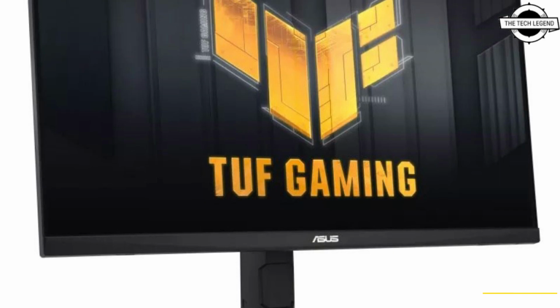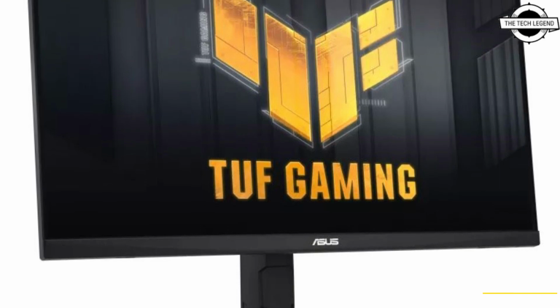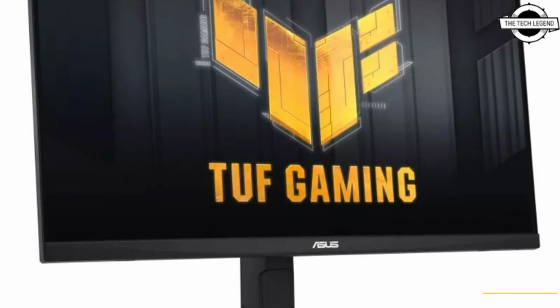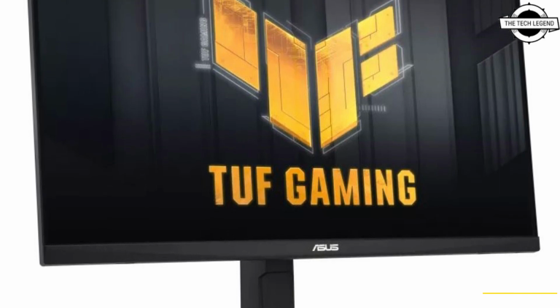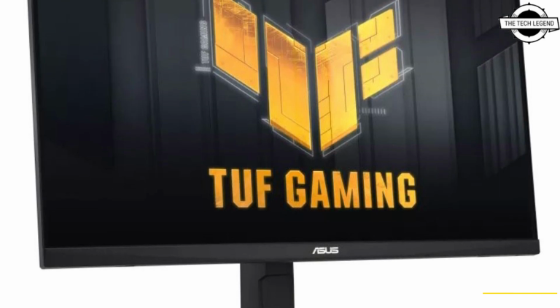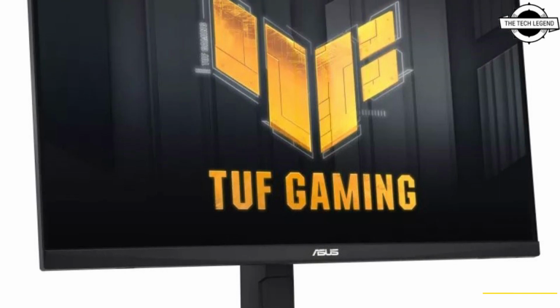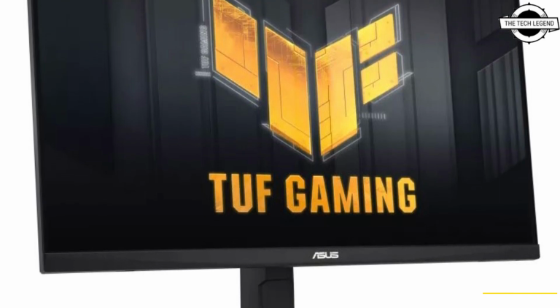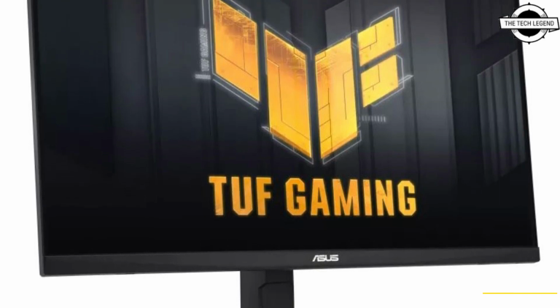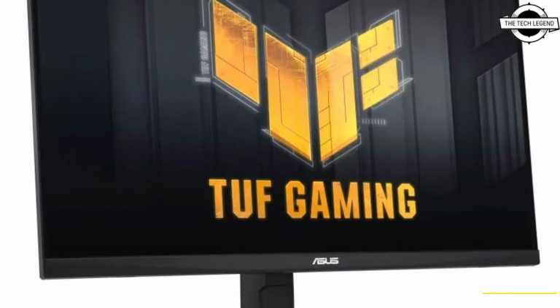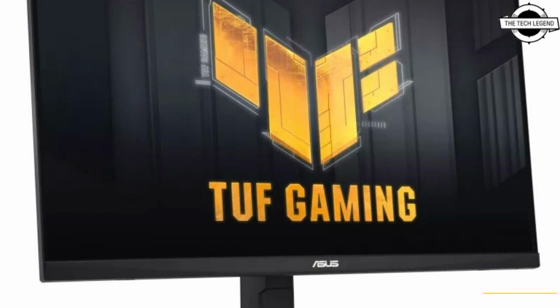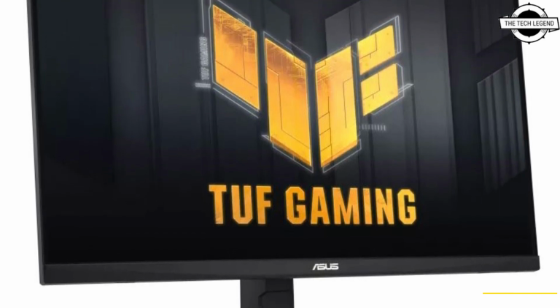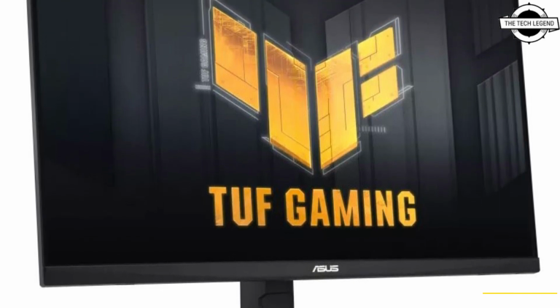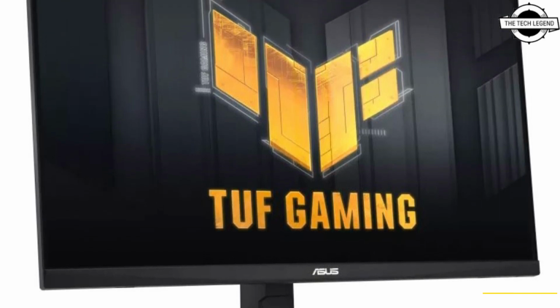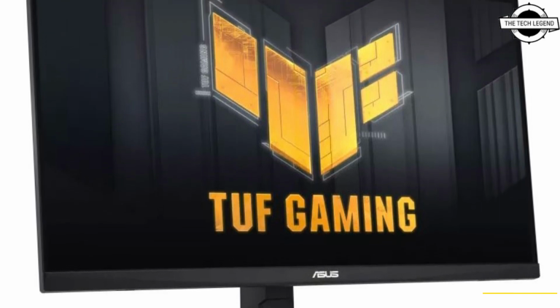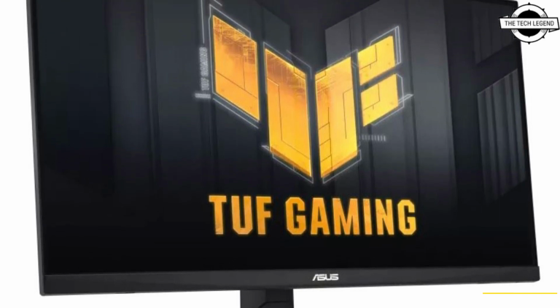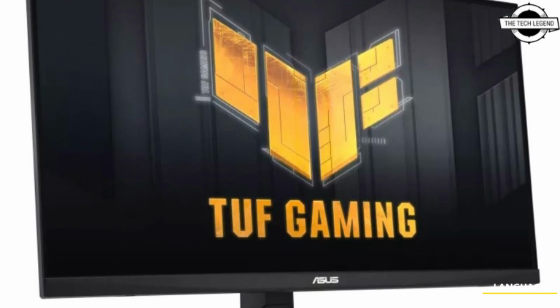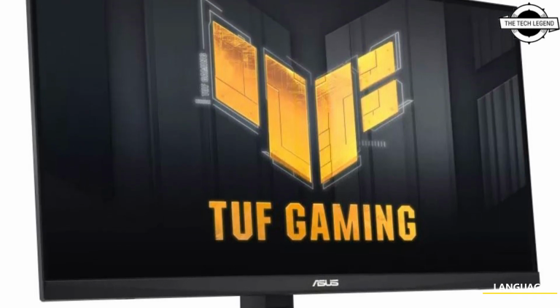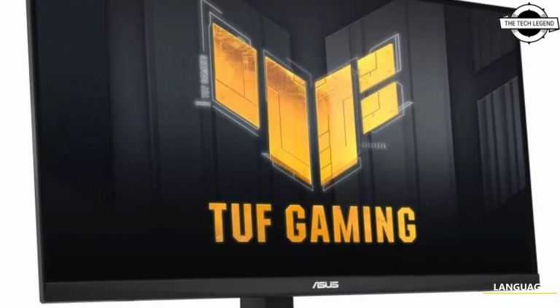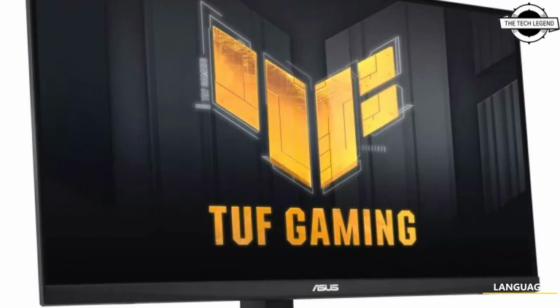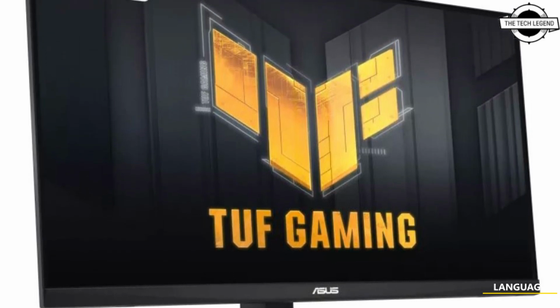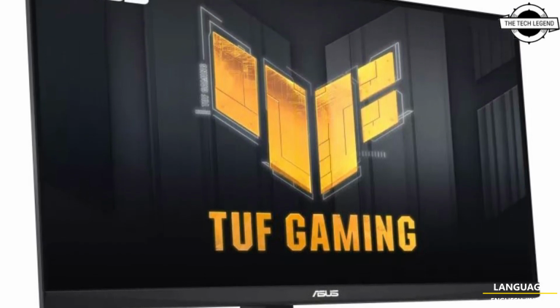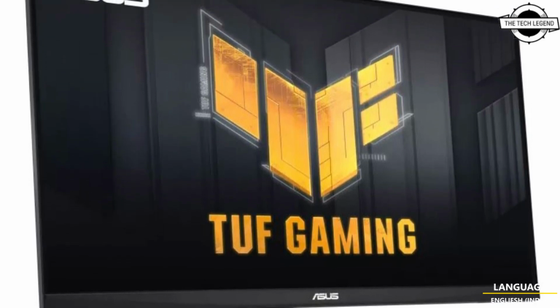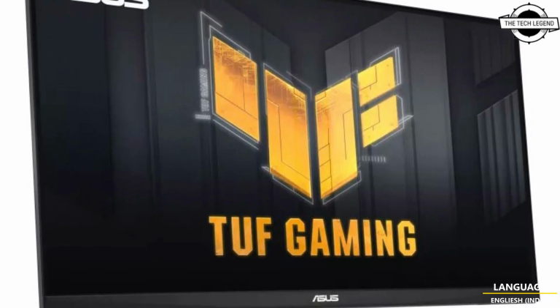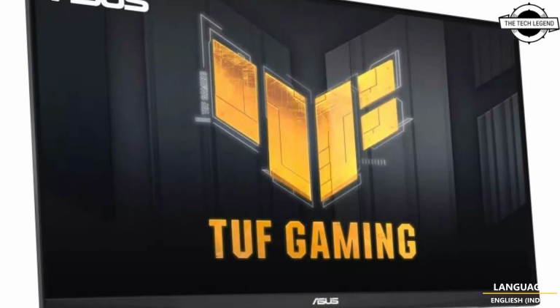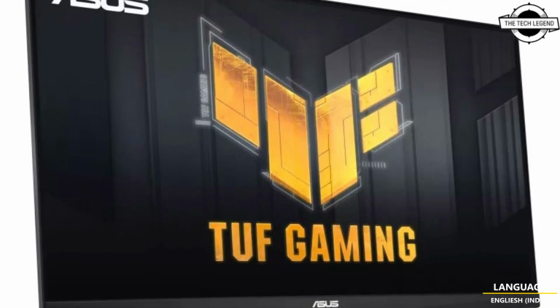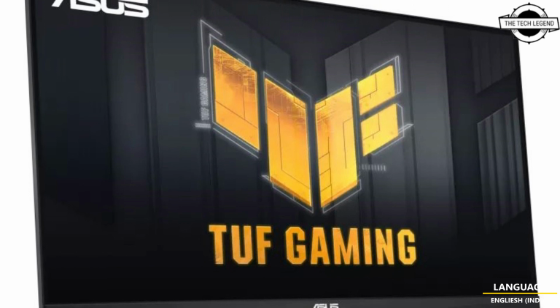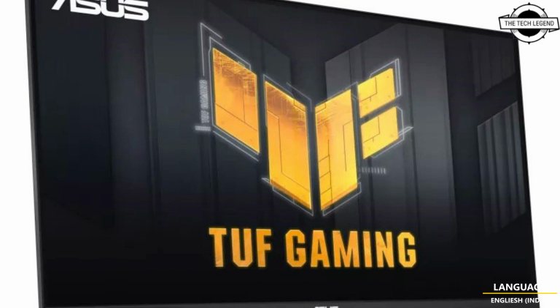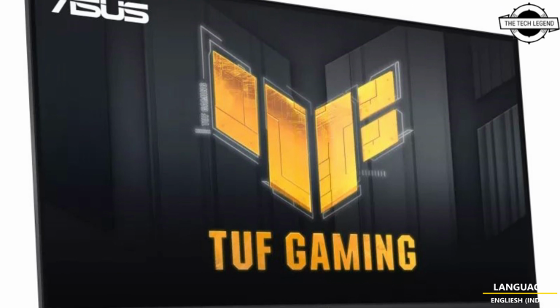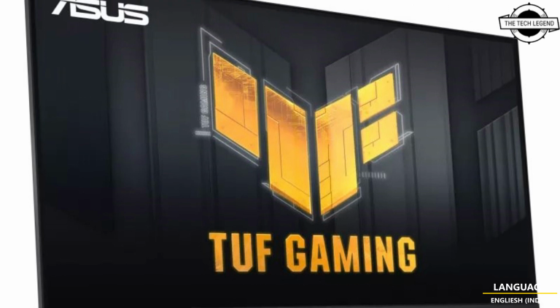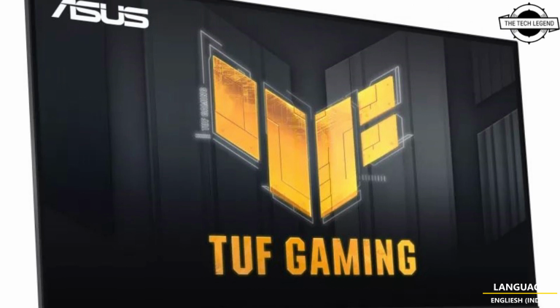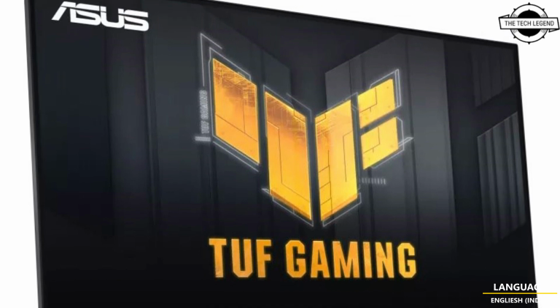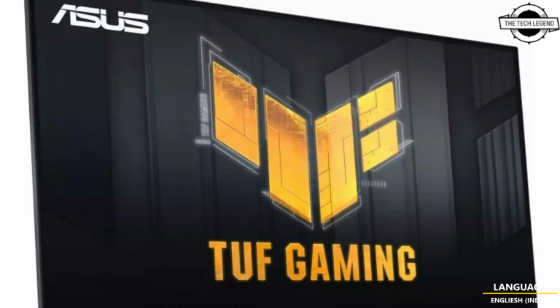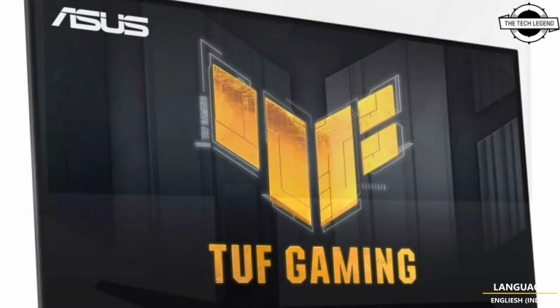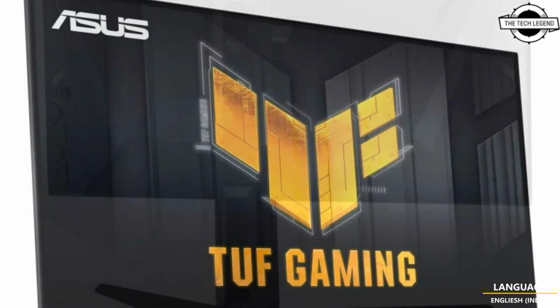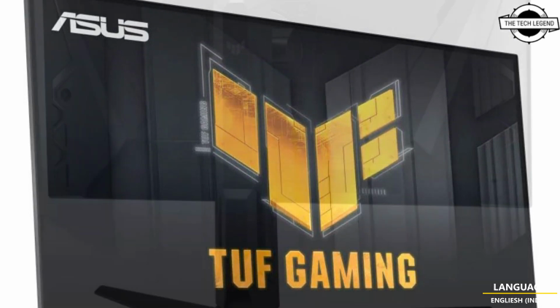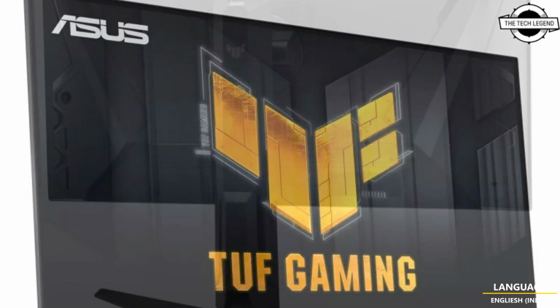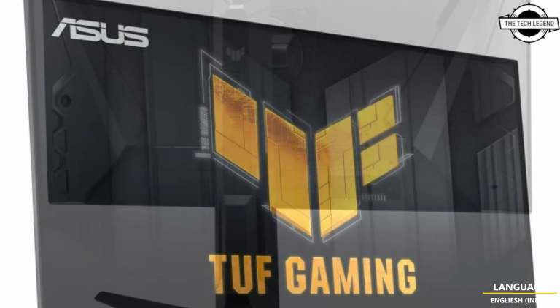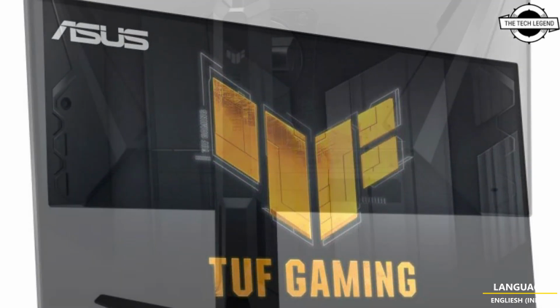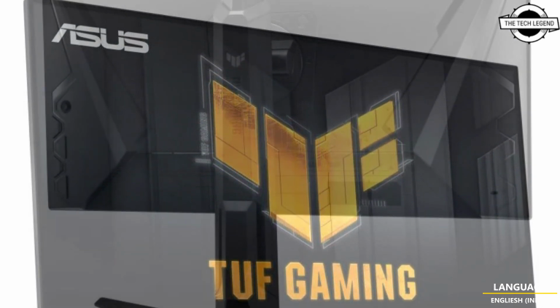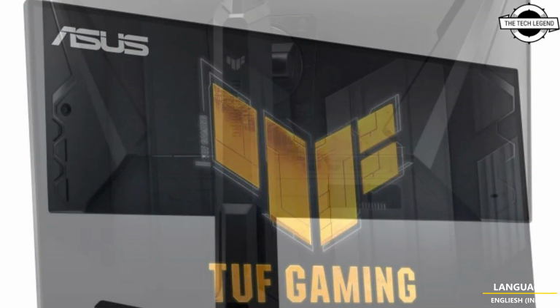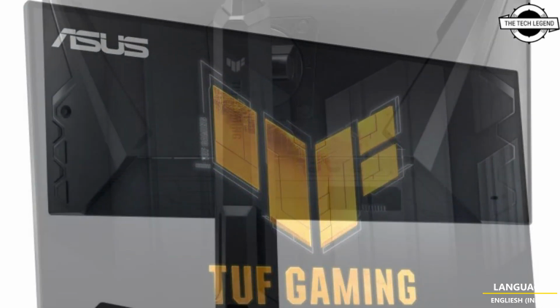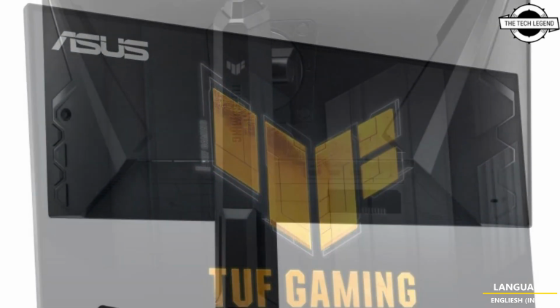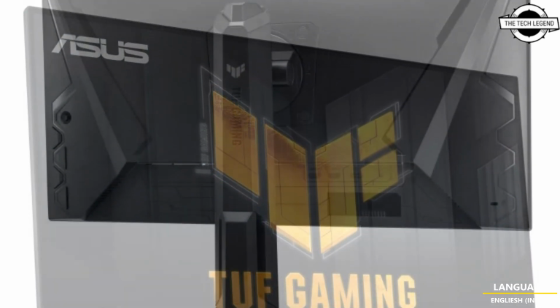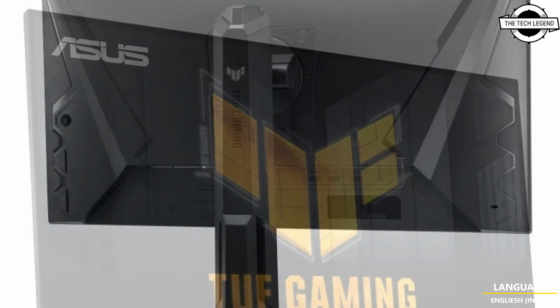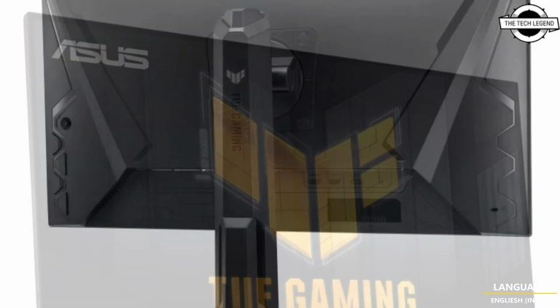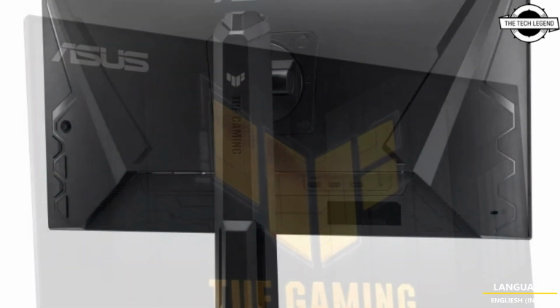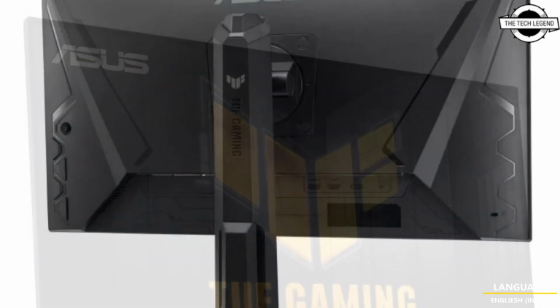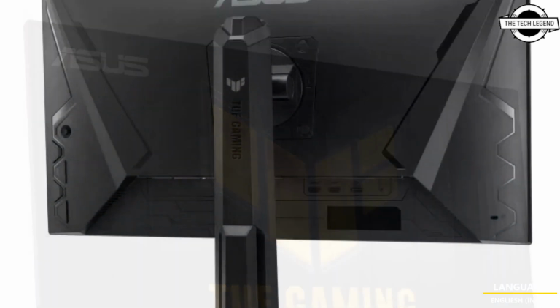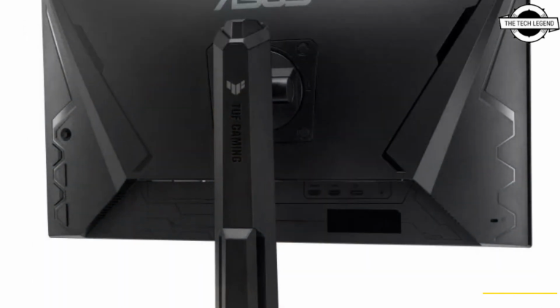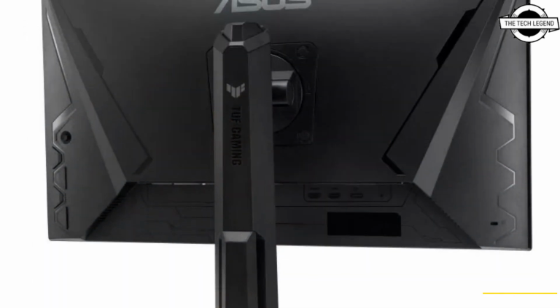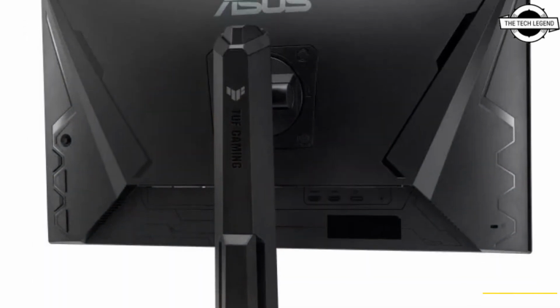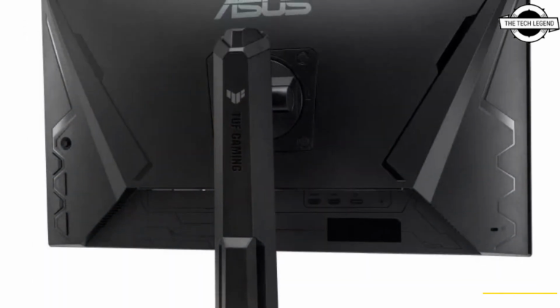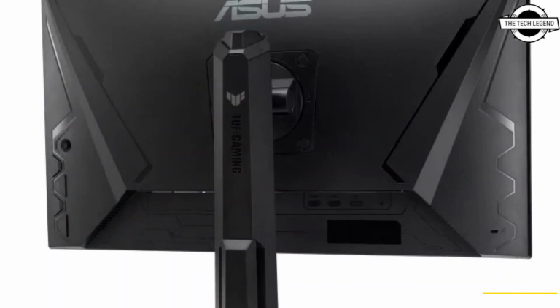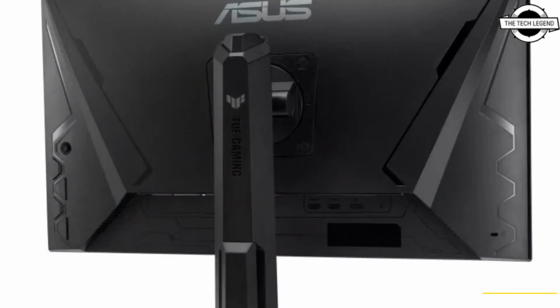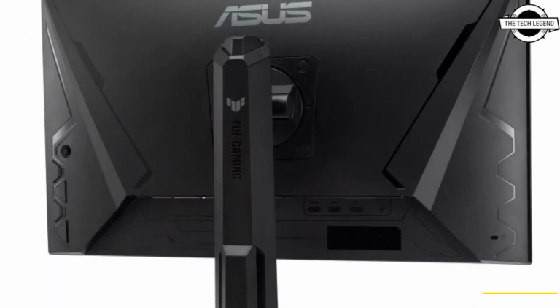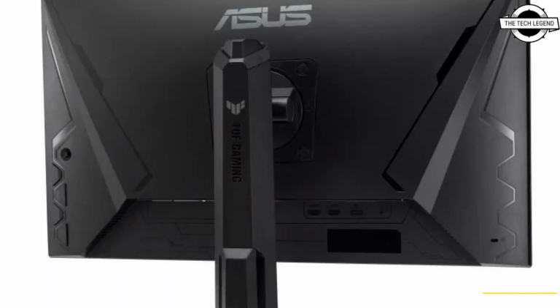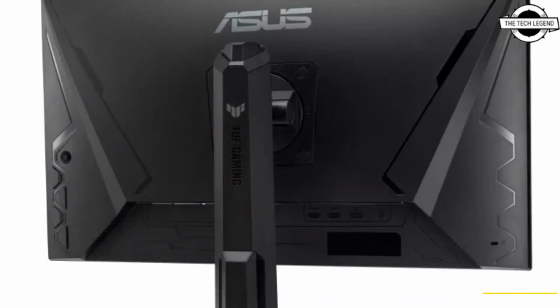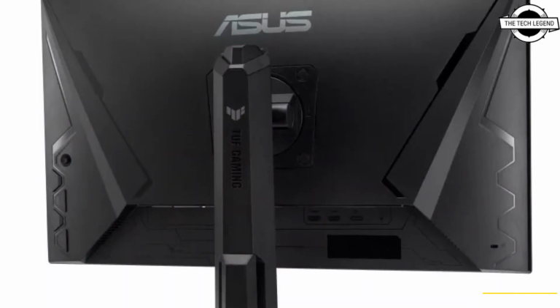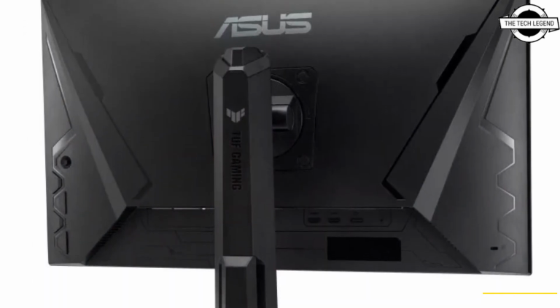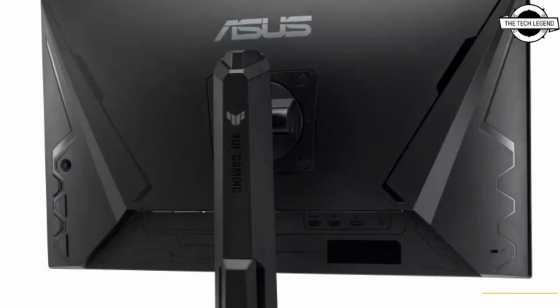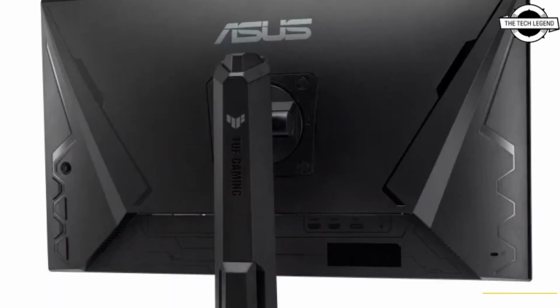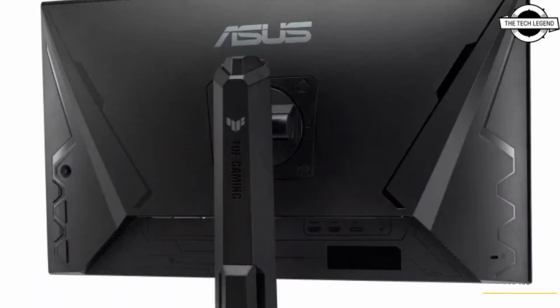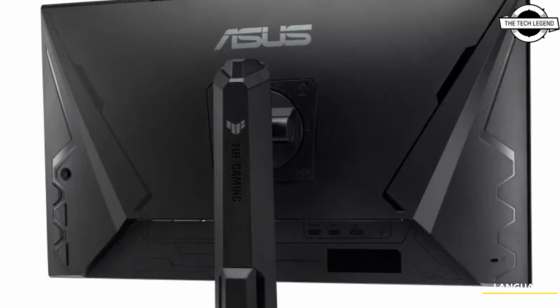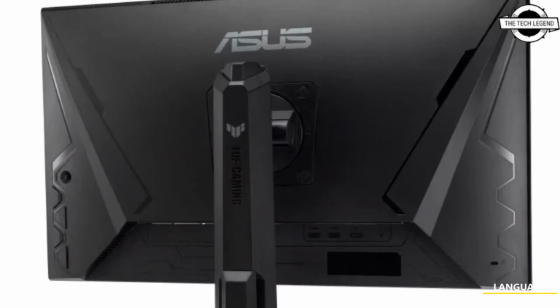It integrates synchronization technology like AMD FreeSync Premium and WSFD sync for smooth frame rates.